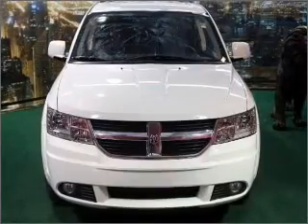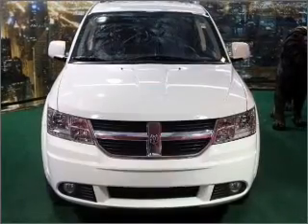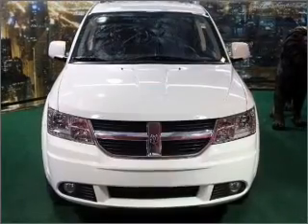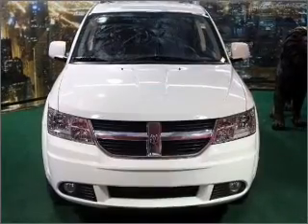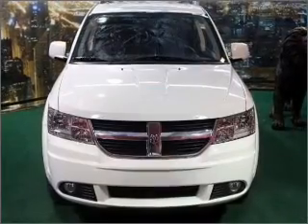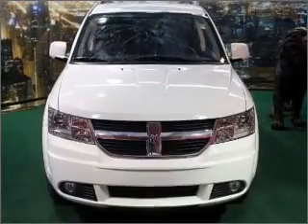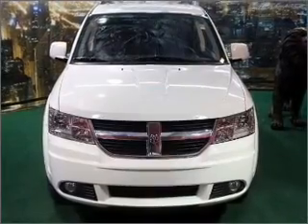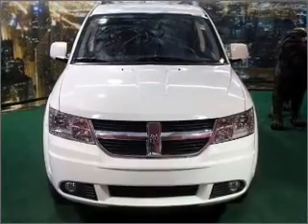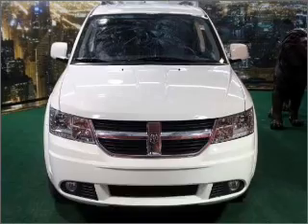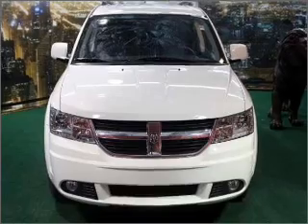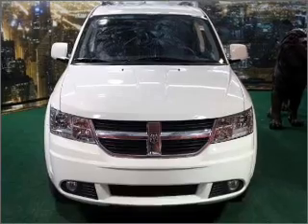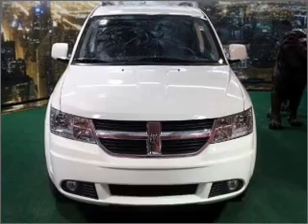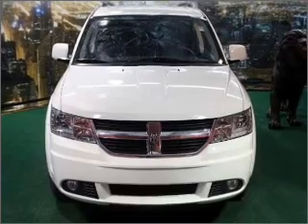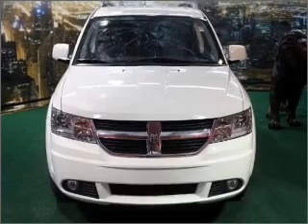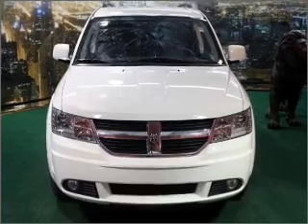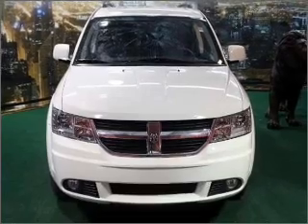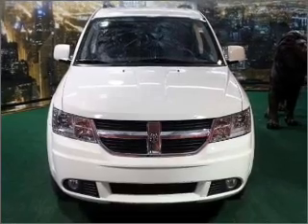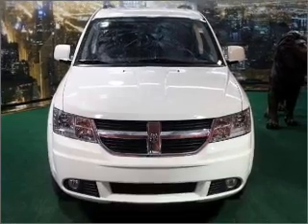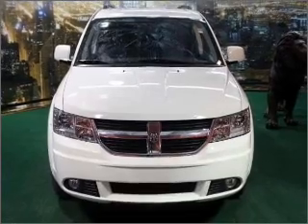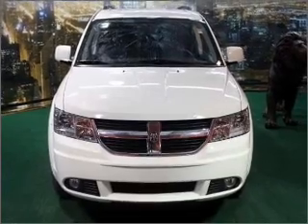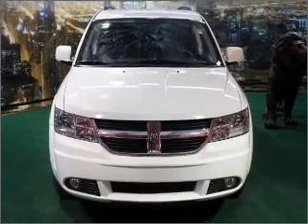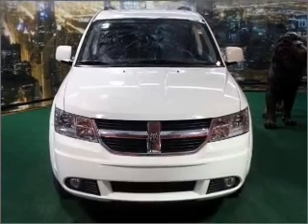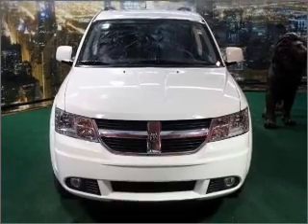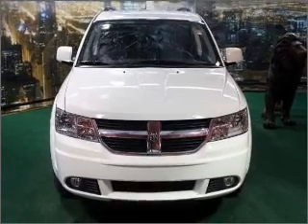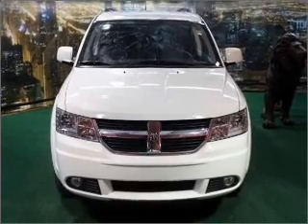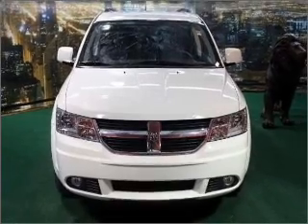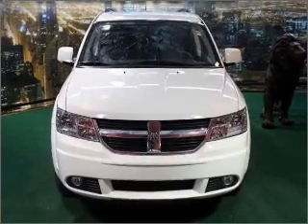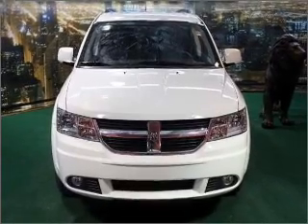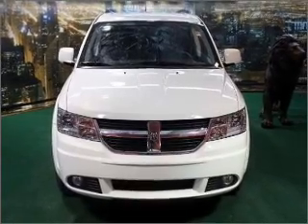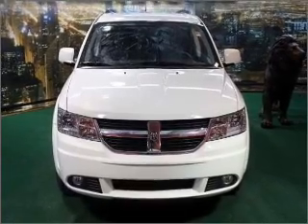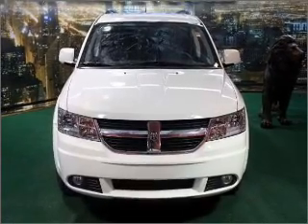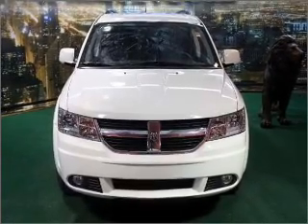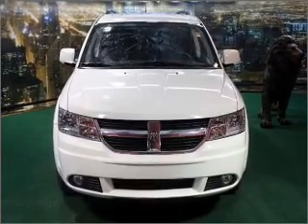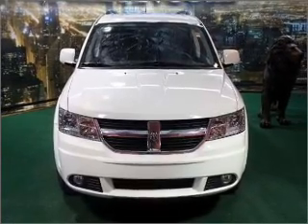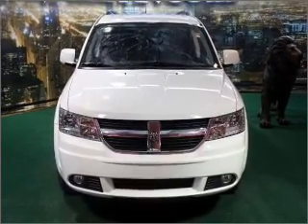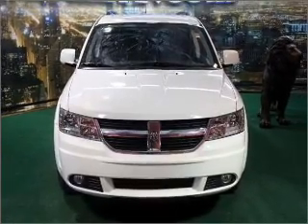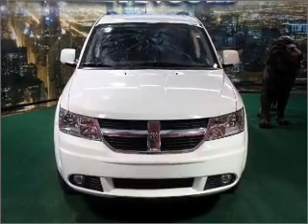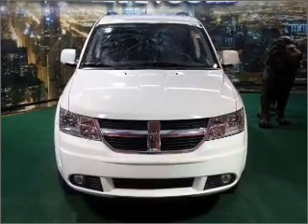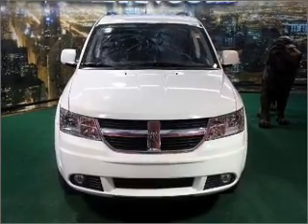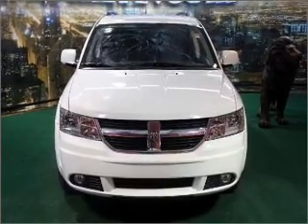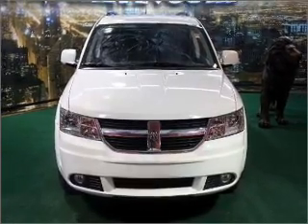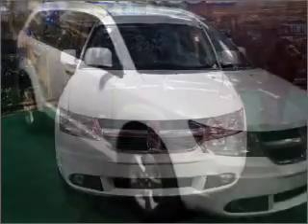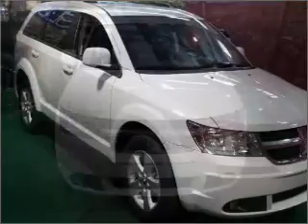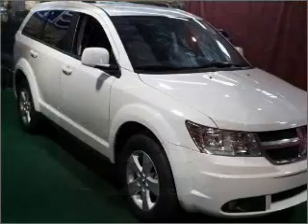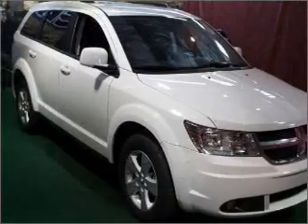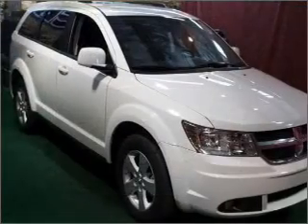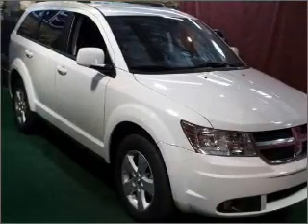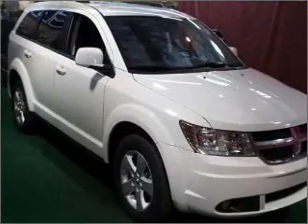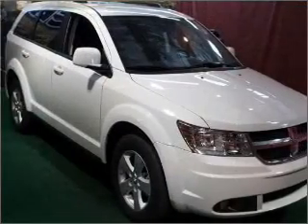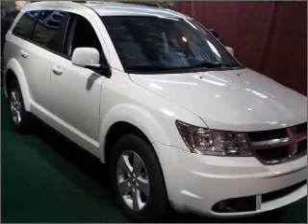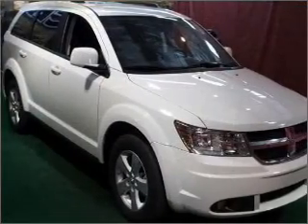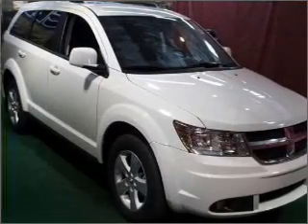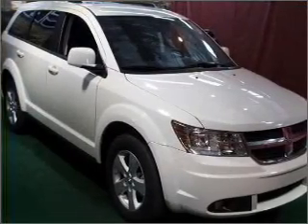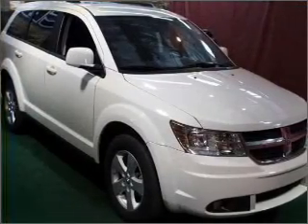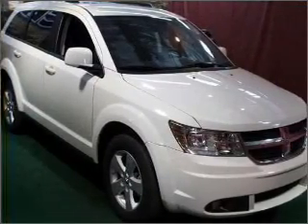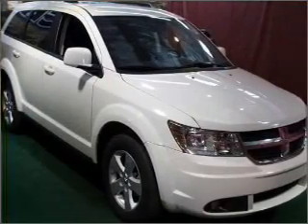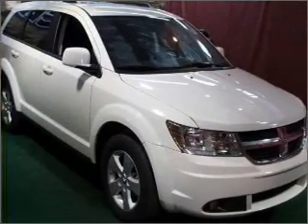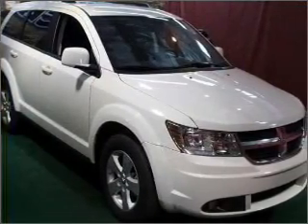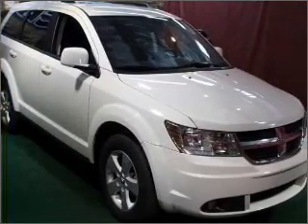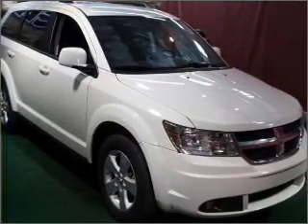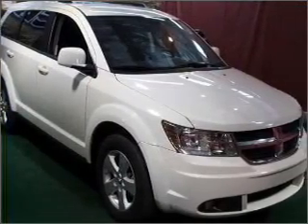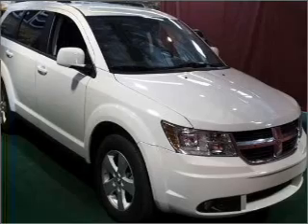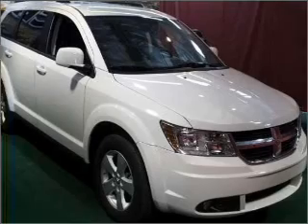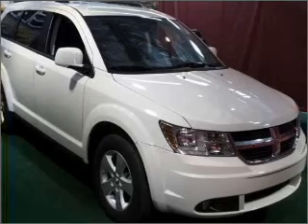With a solid 6-cylinder engine connected to a smooth shifting automatic transmission, premium wheels lend a distinctive appearance.